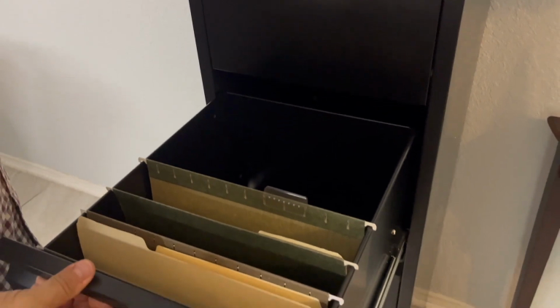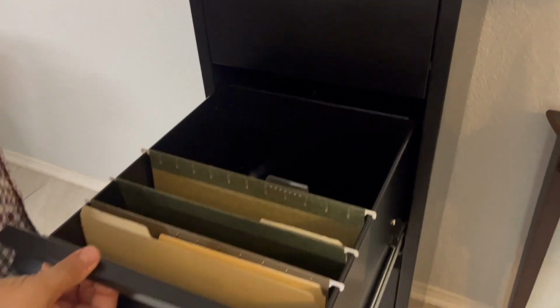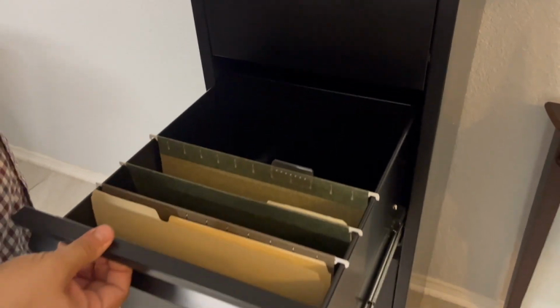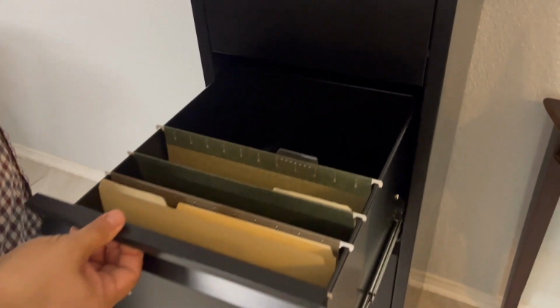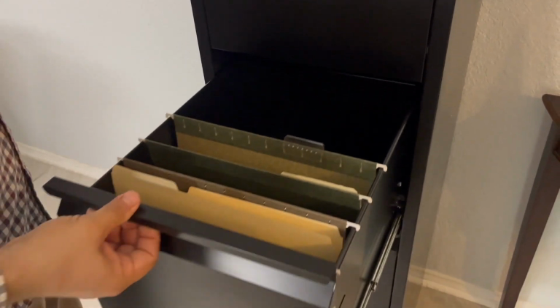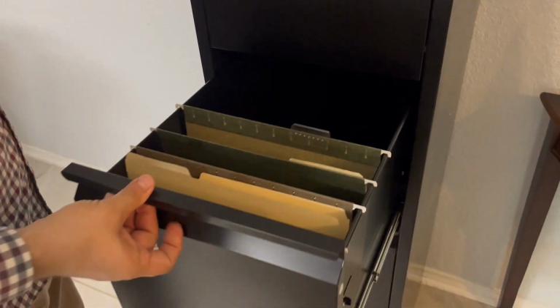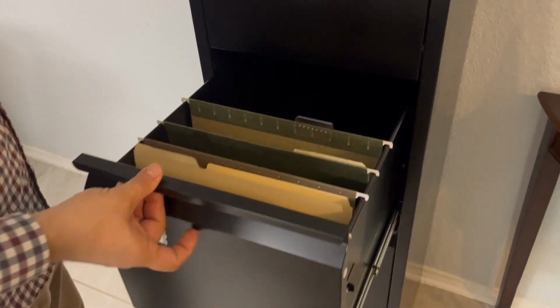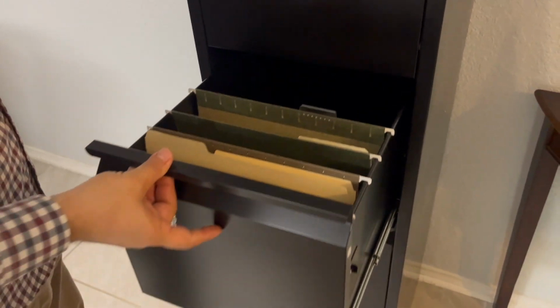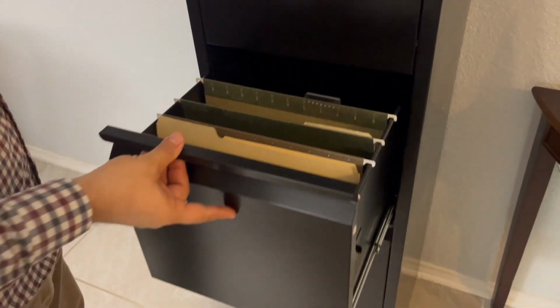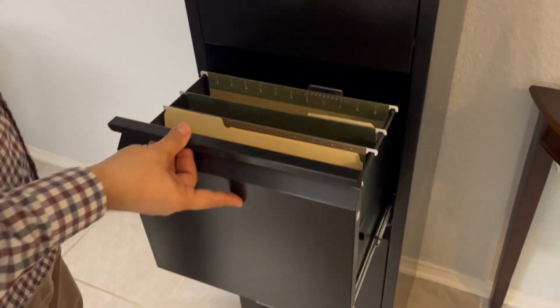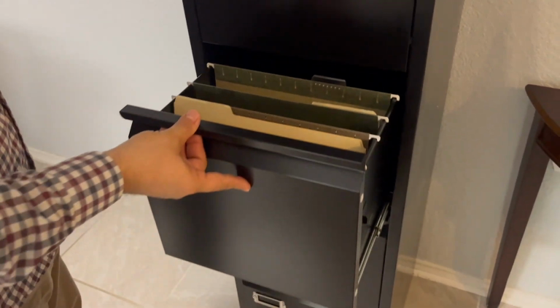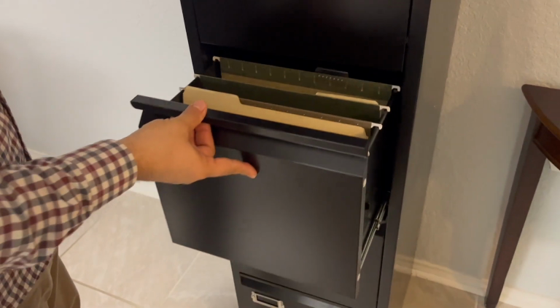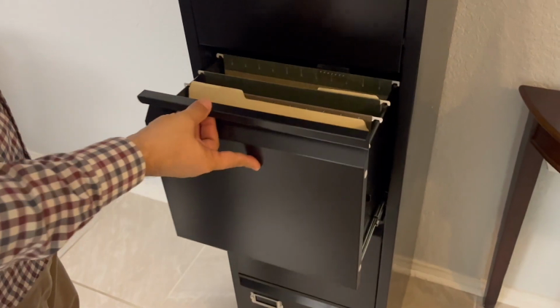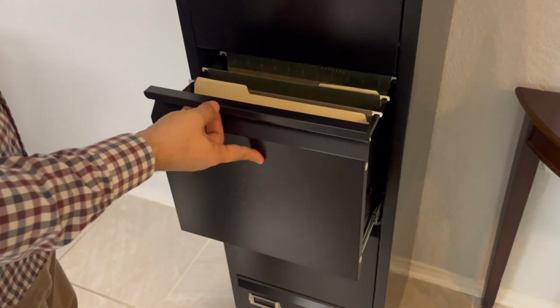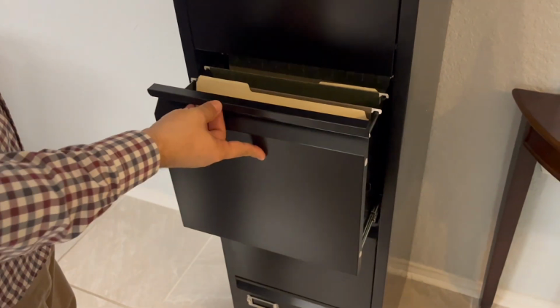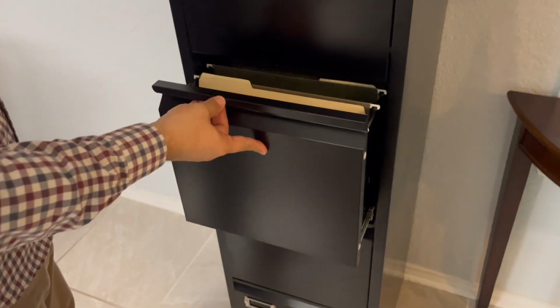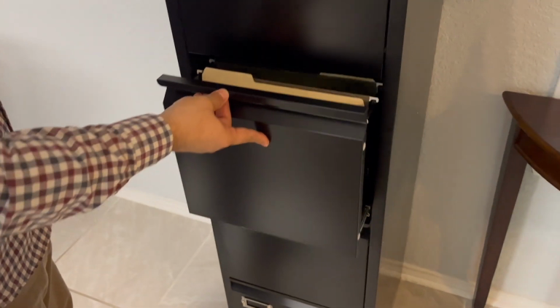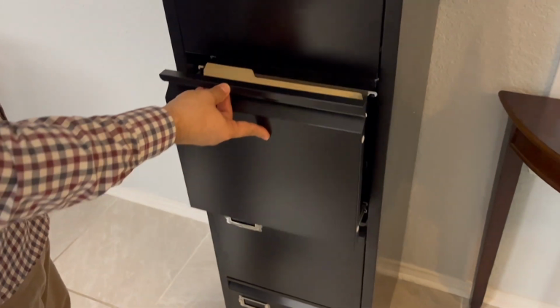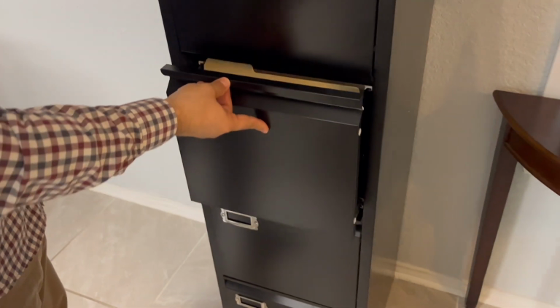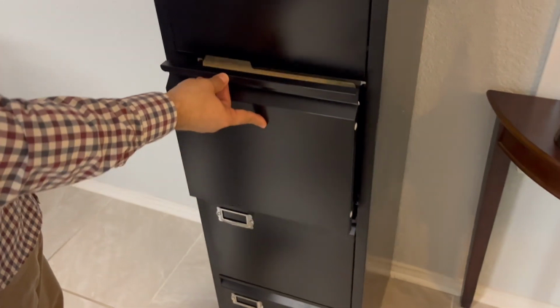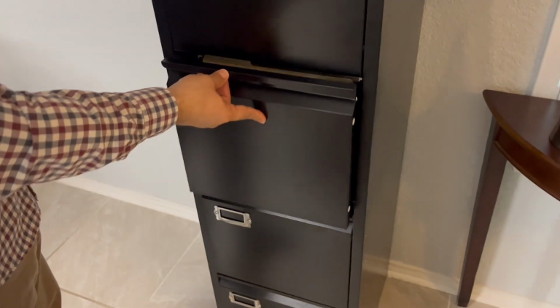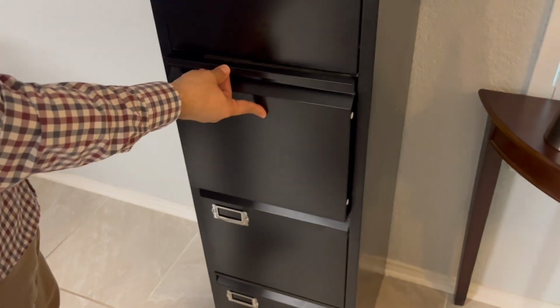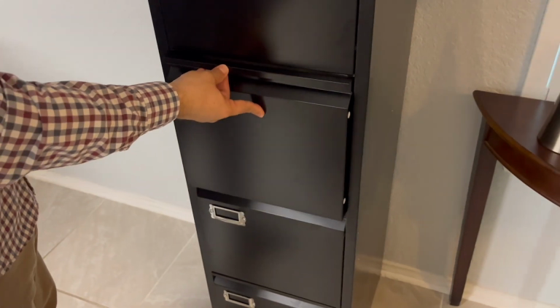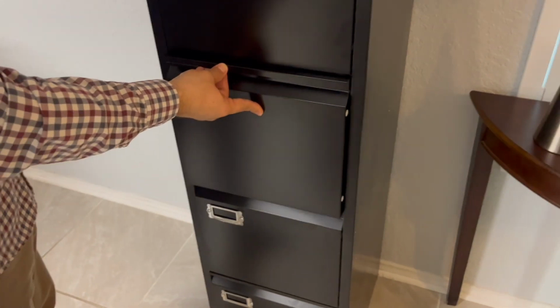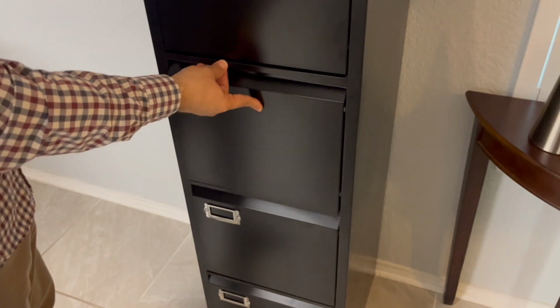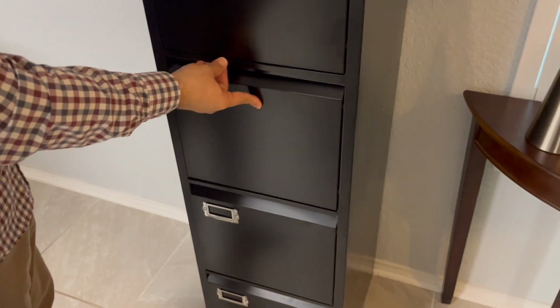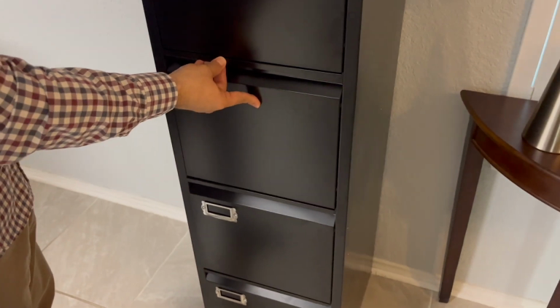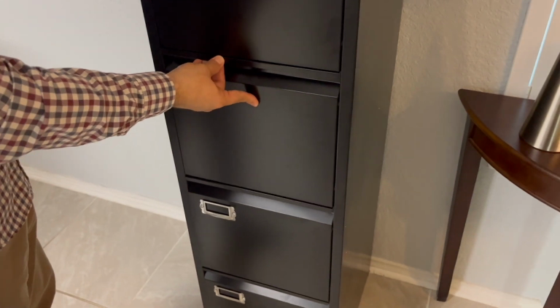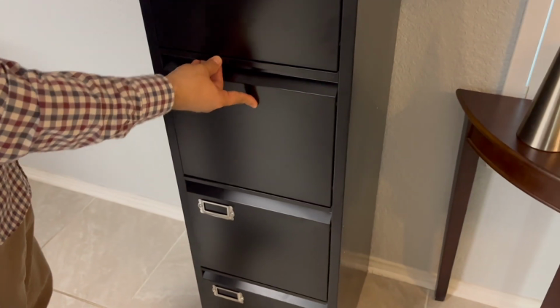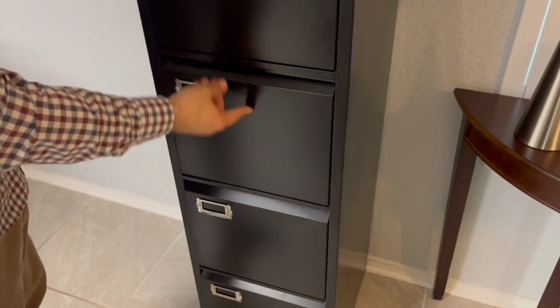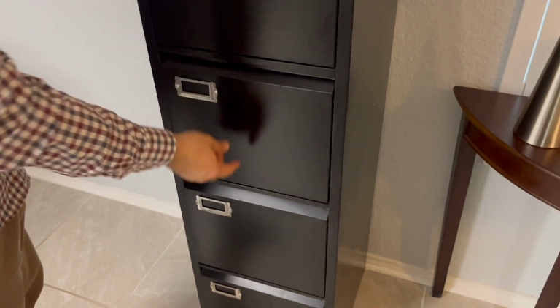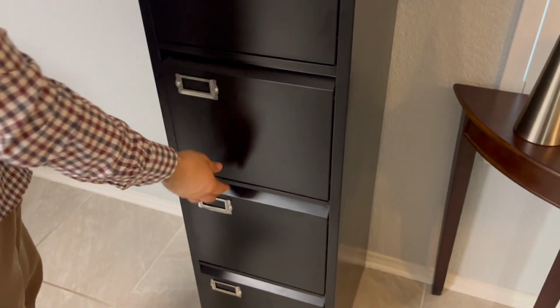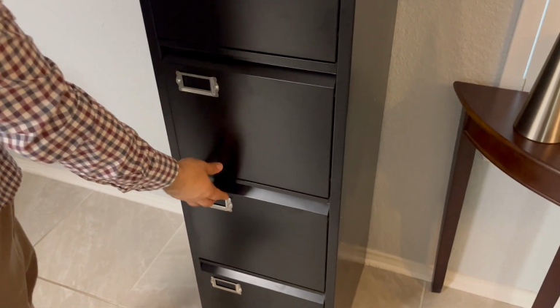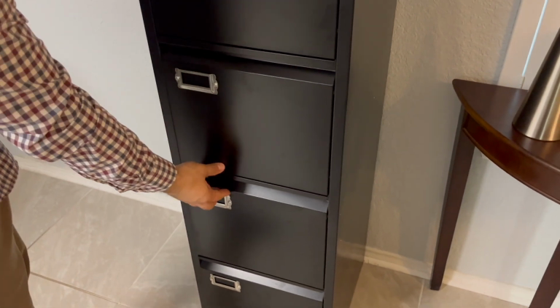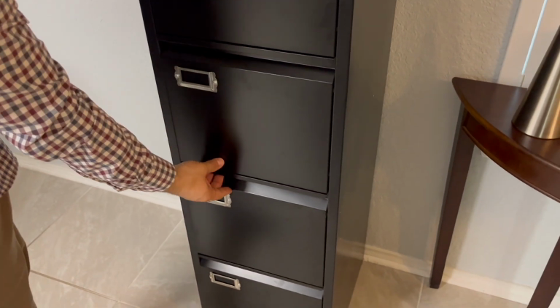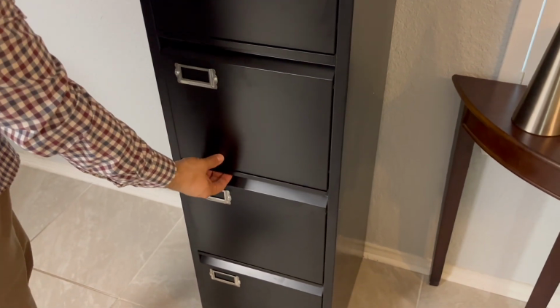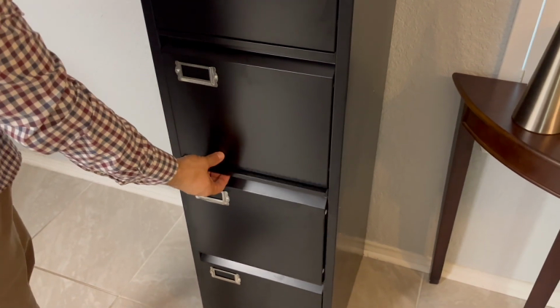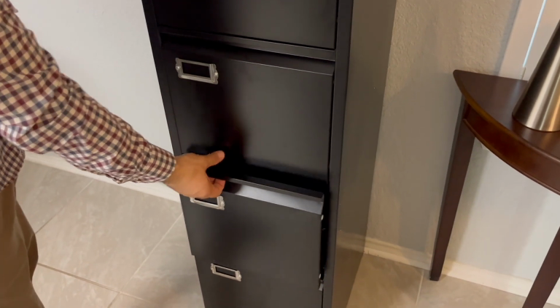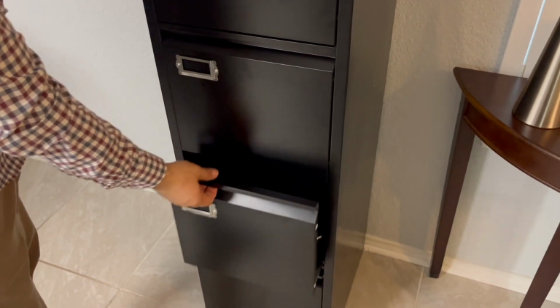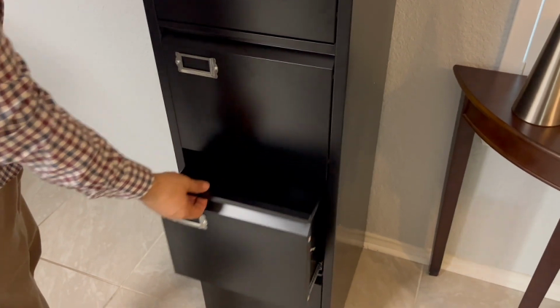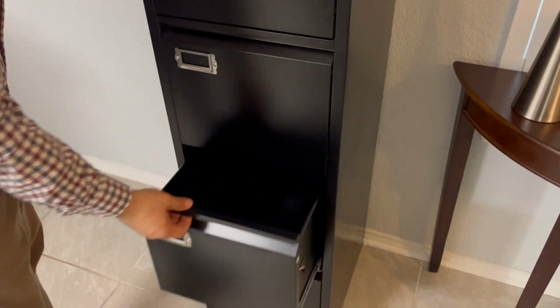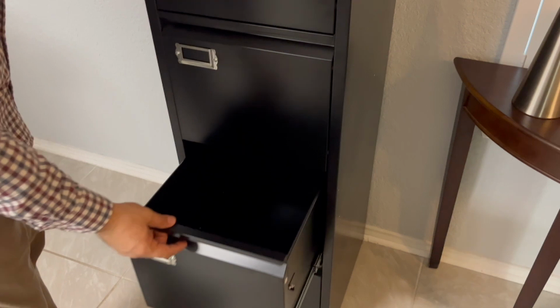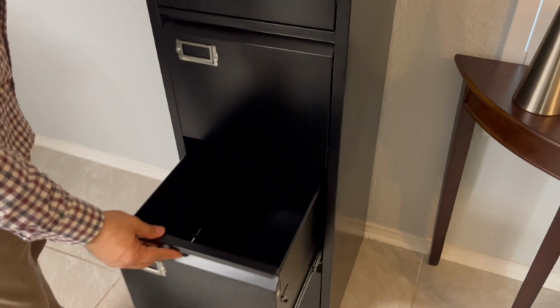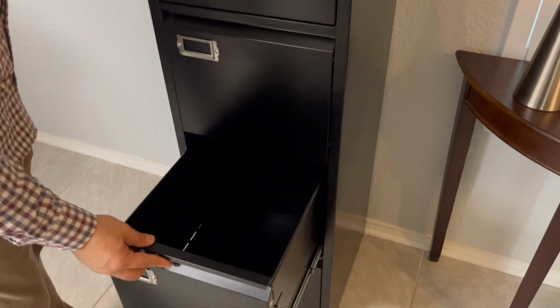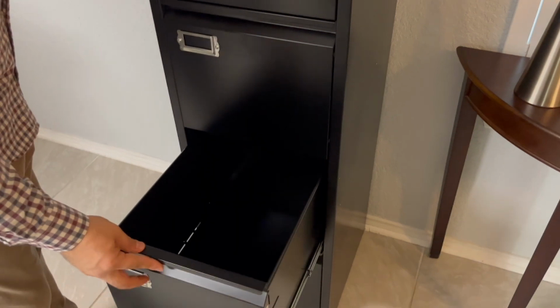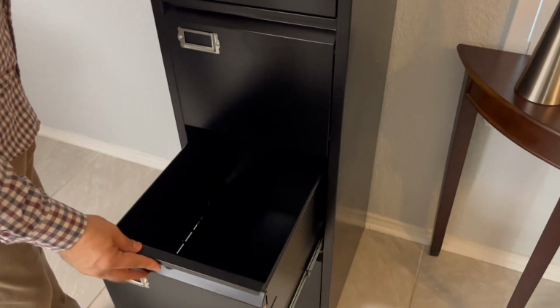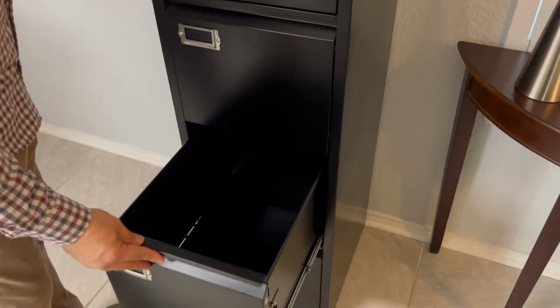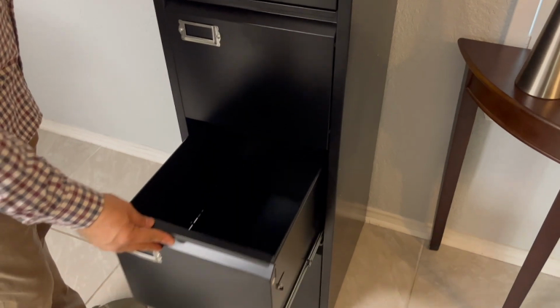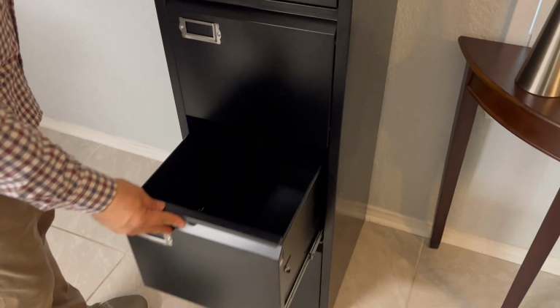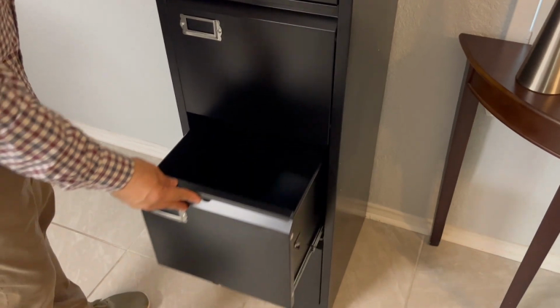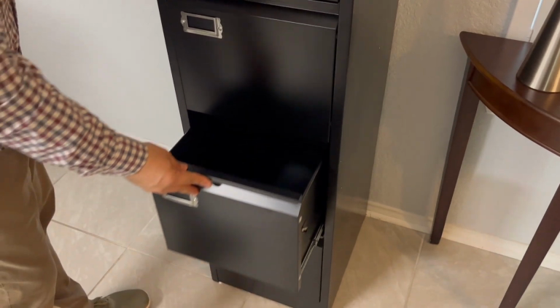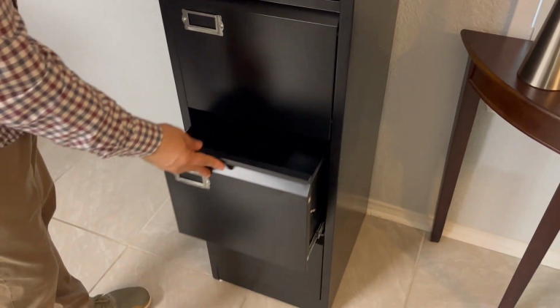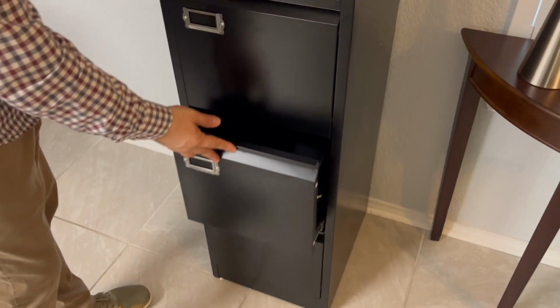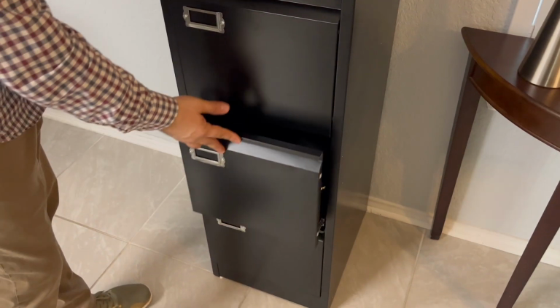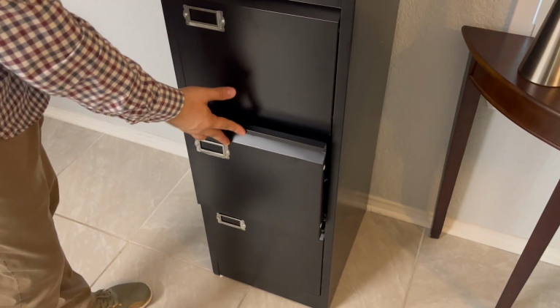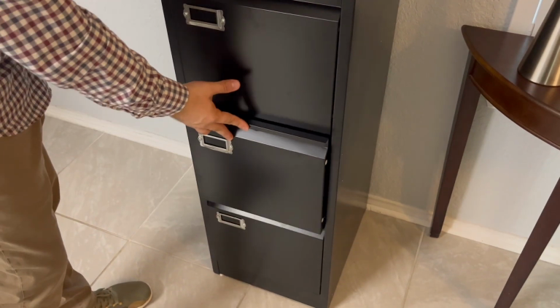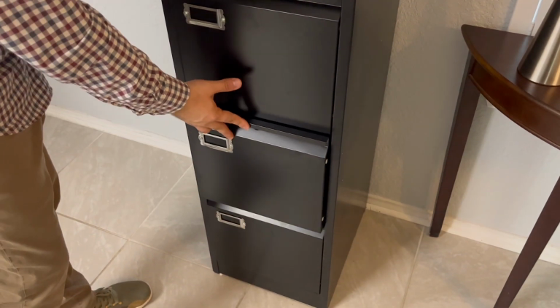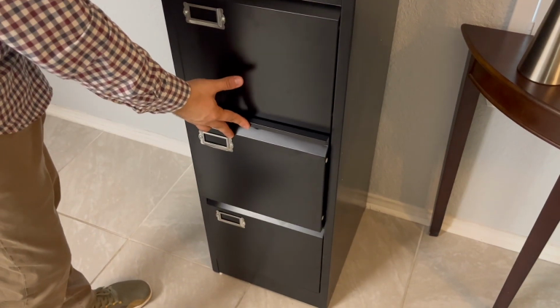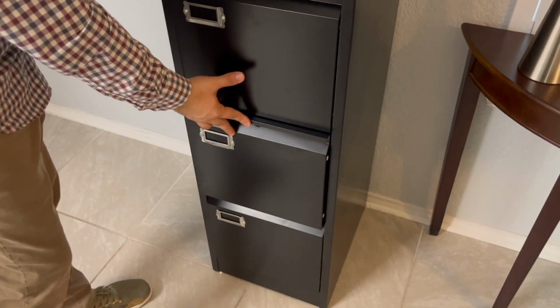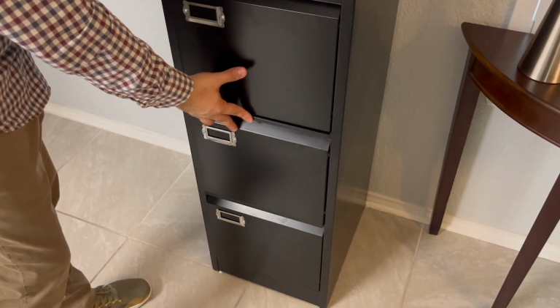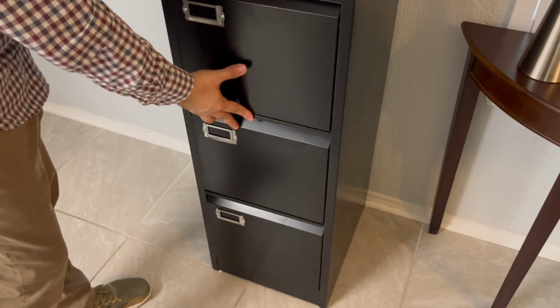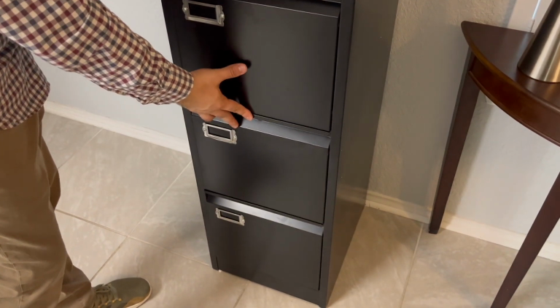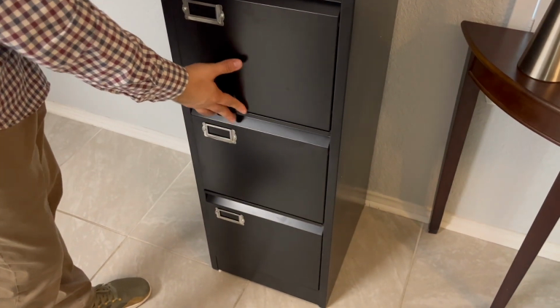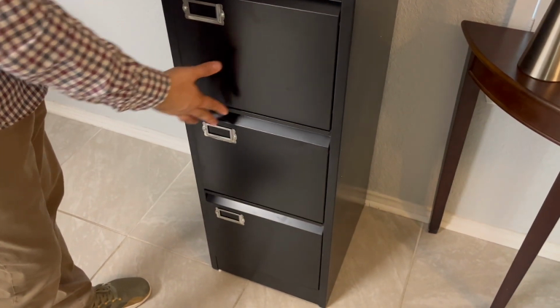It is really easy to open and close, and you can tag all the drawers as well. You can use these folders that are specially made for this type of file cabinet.